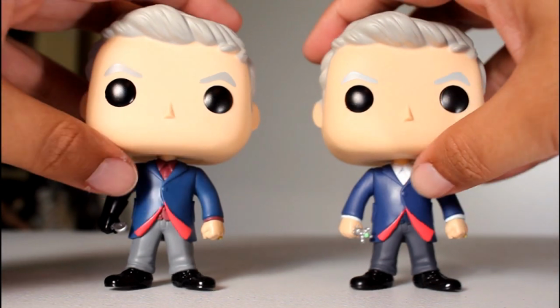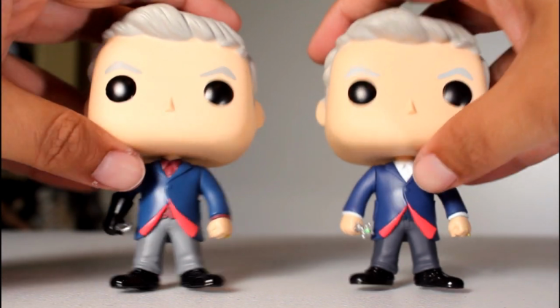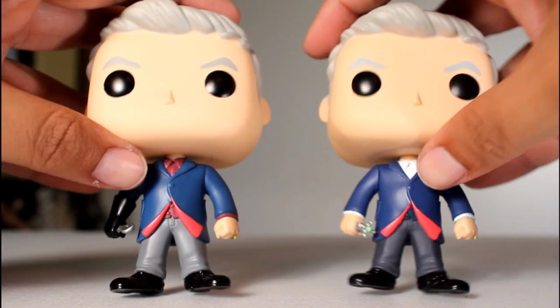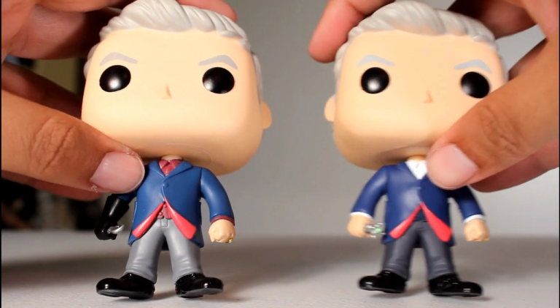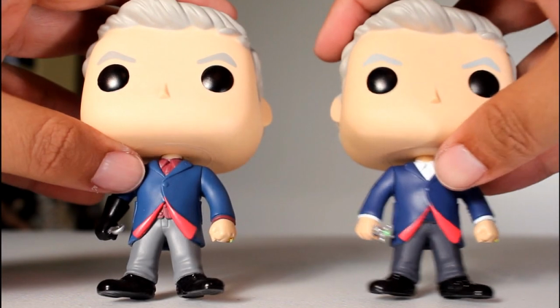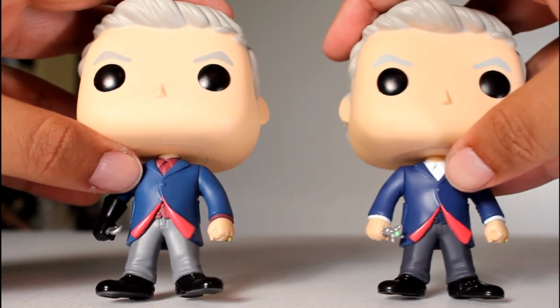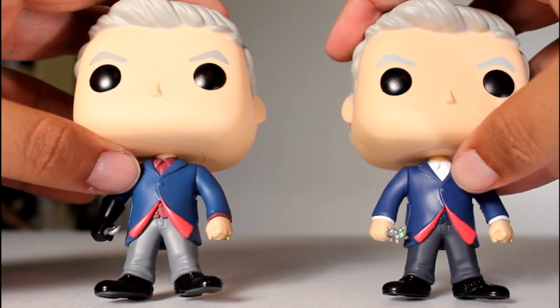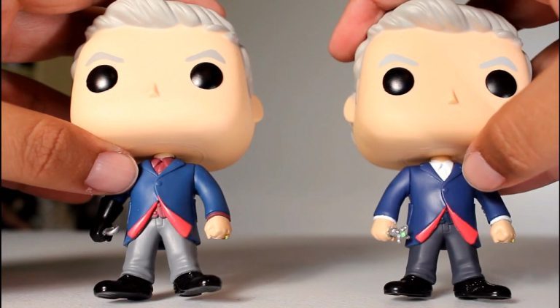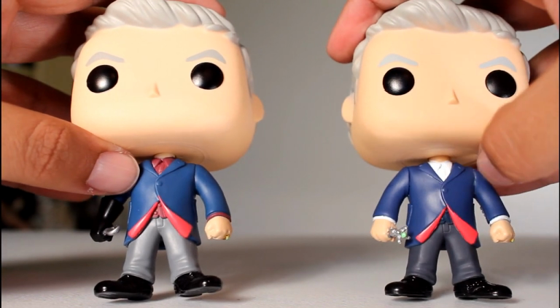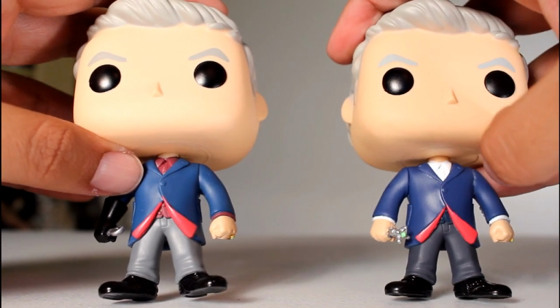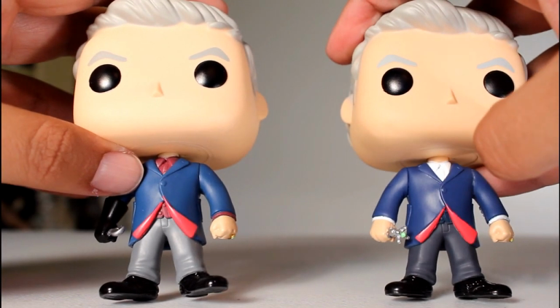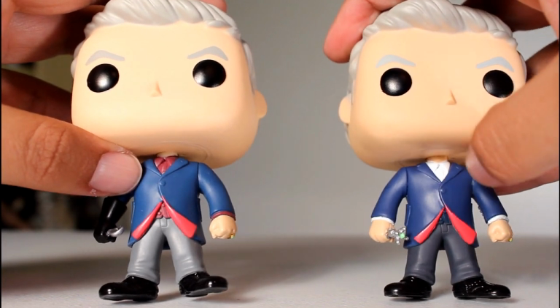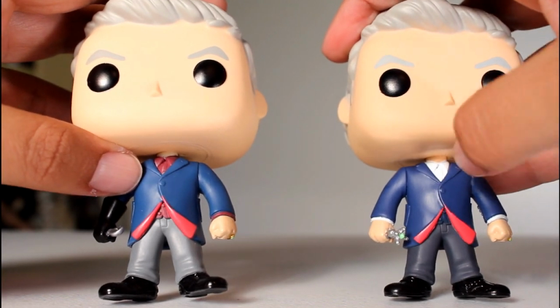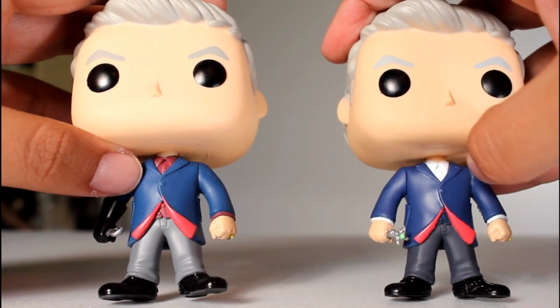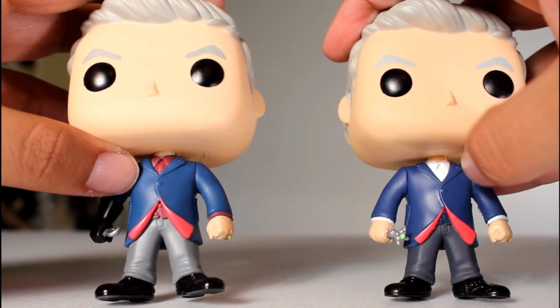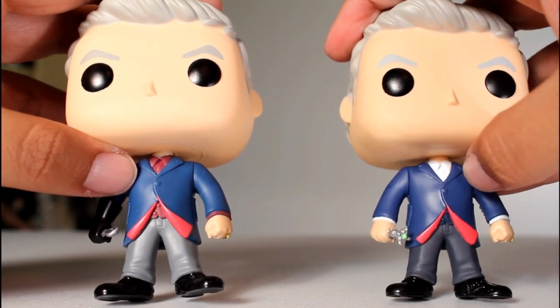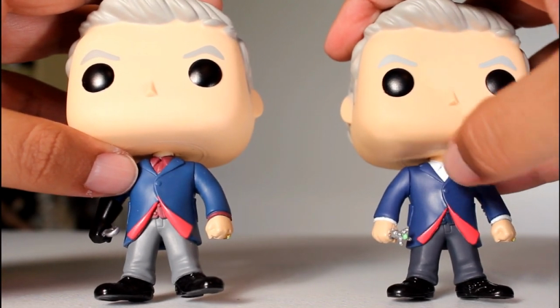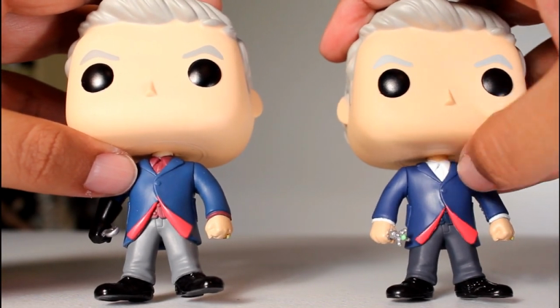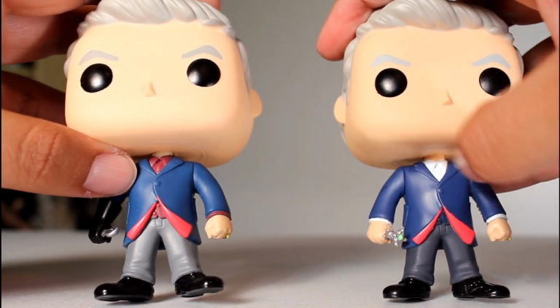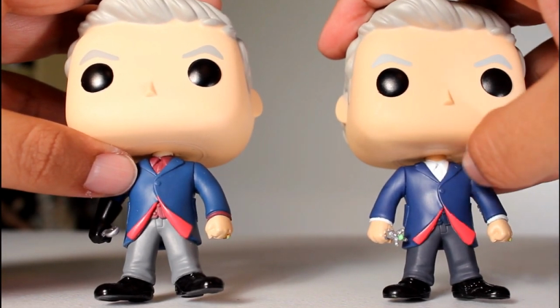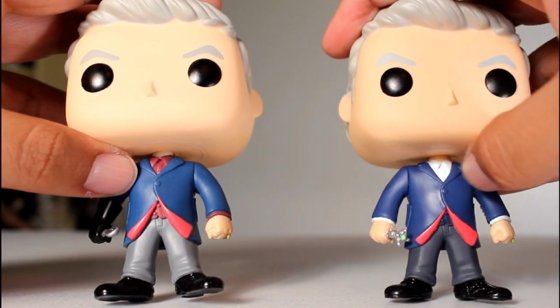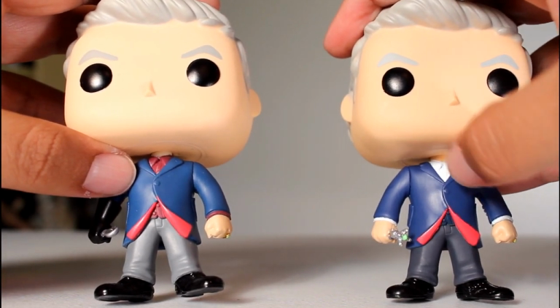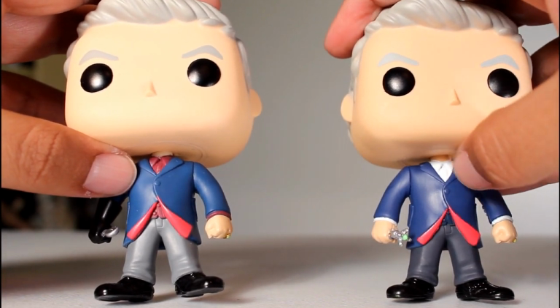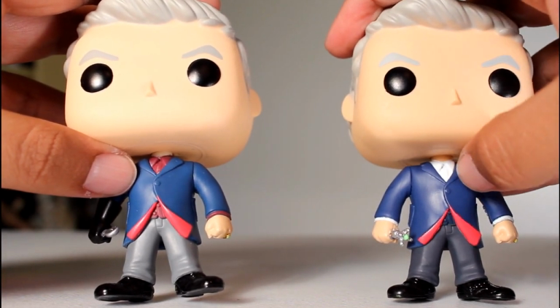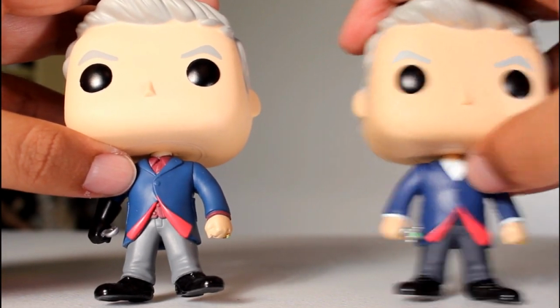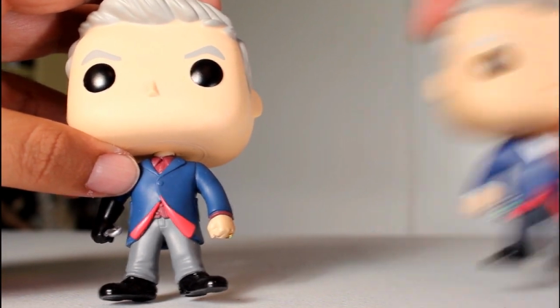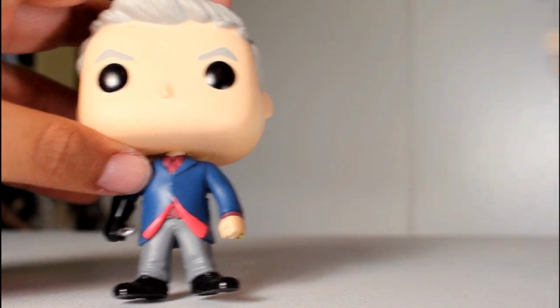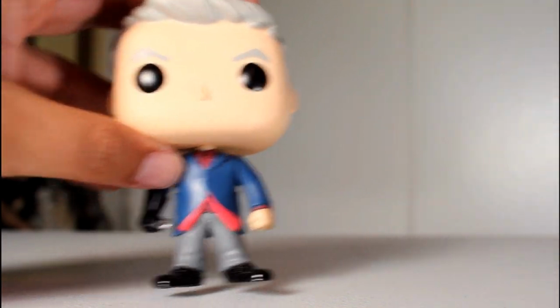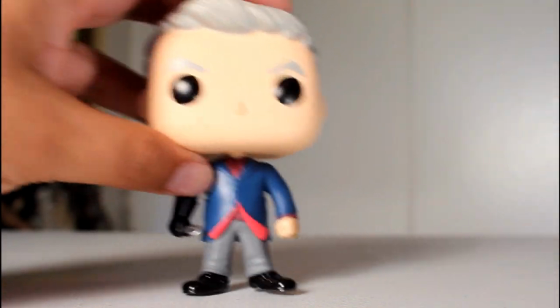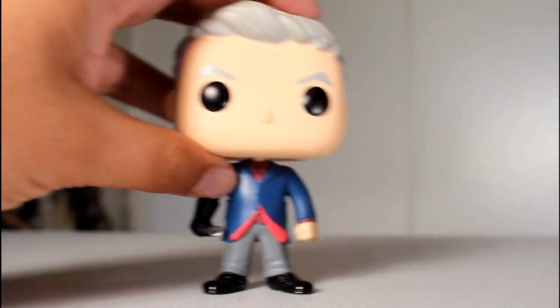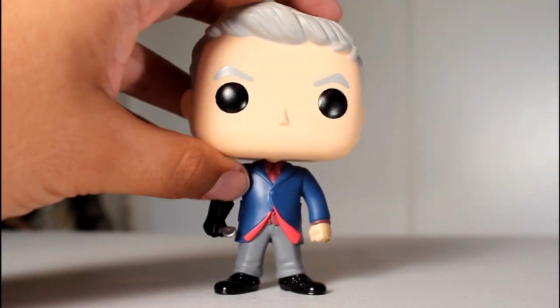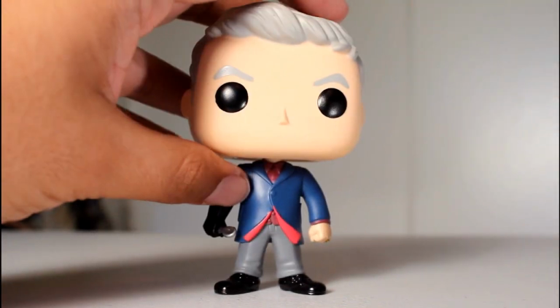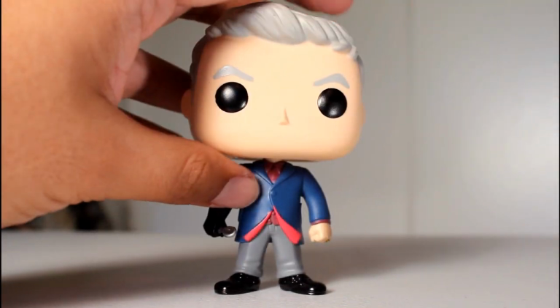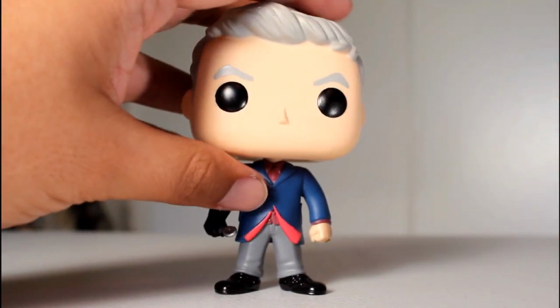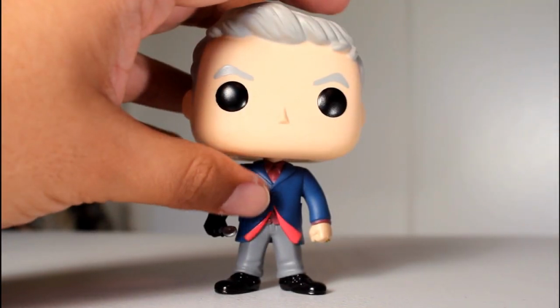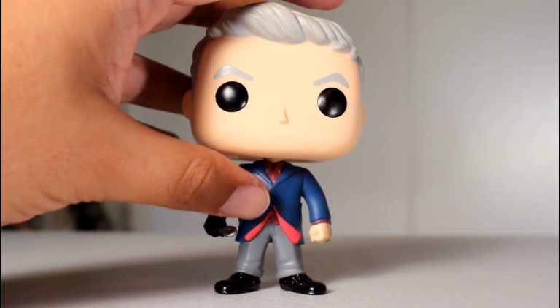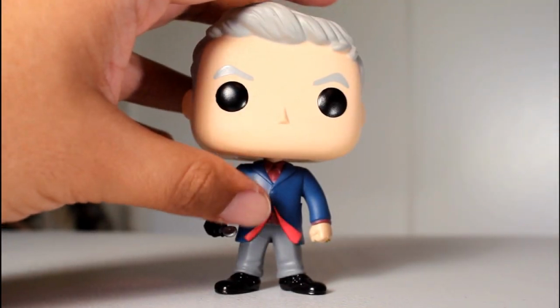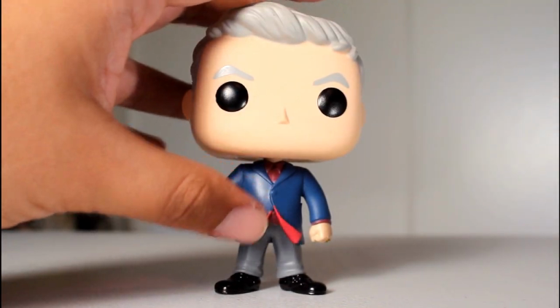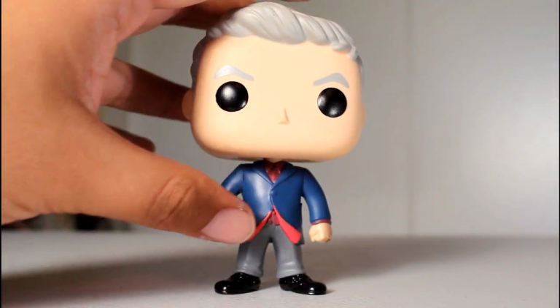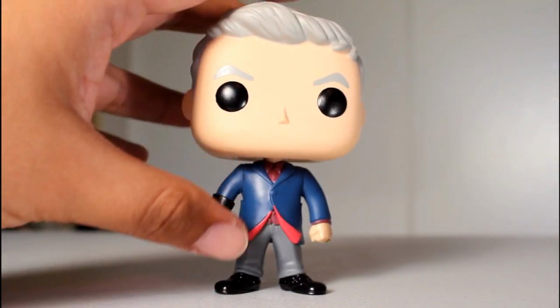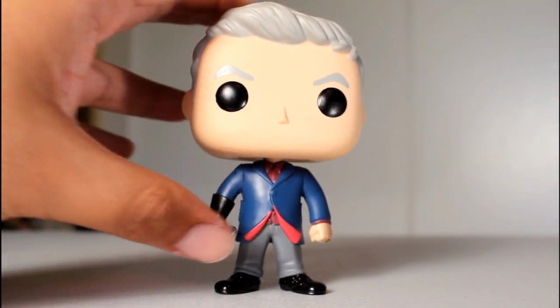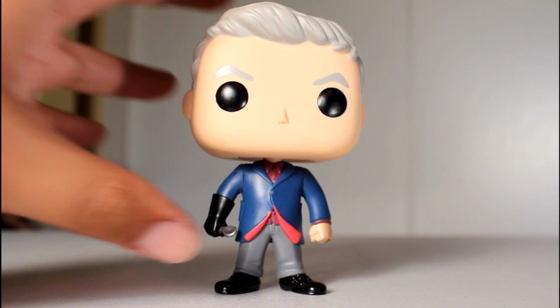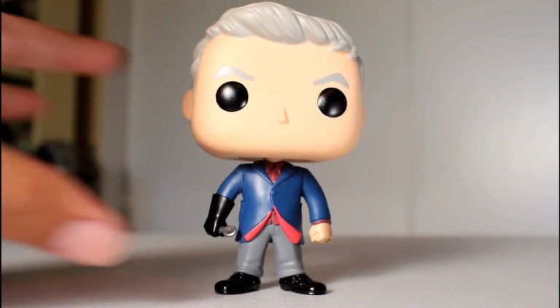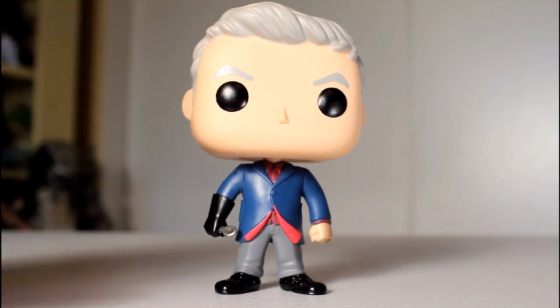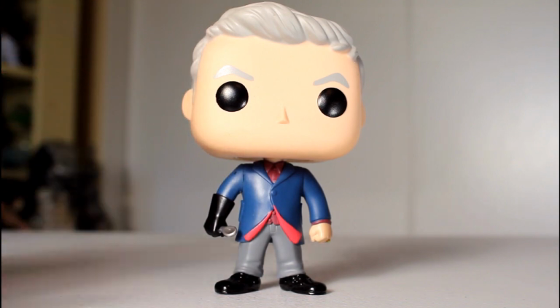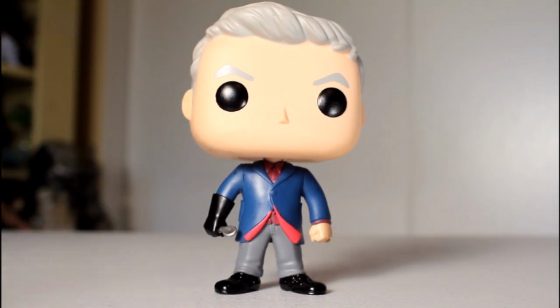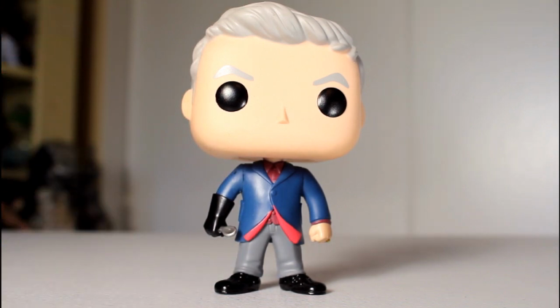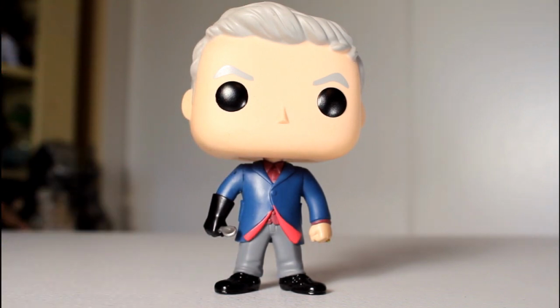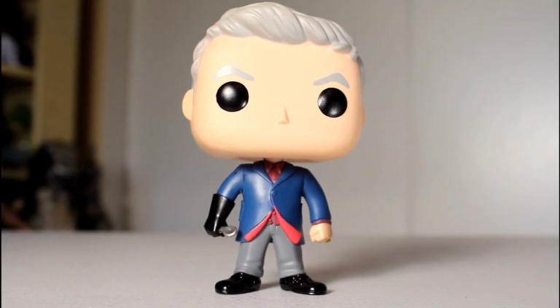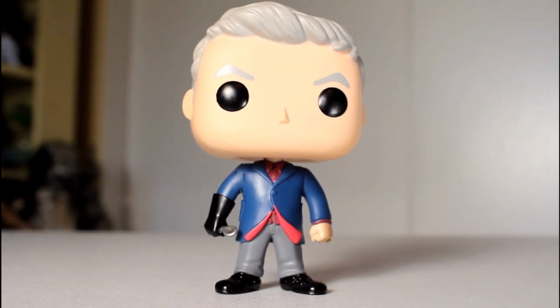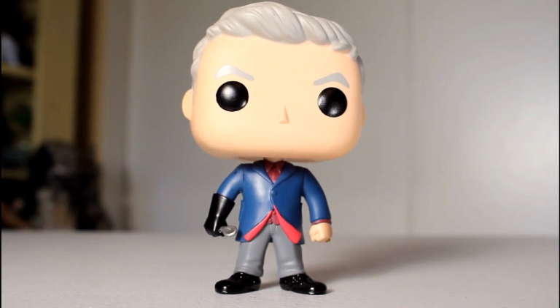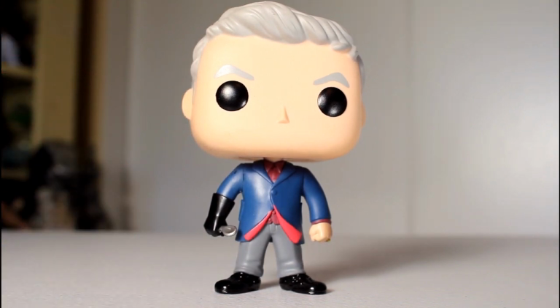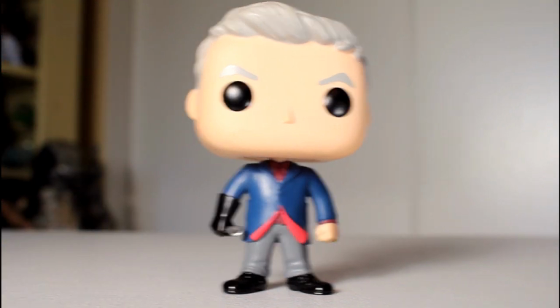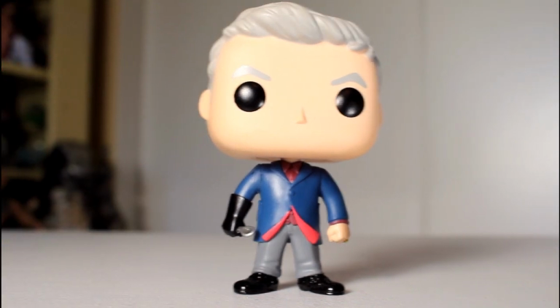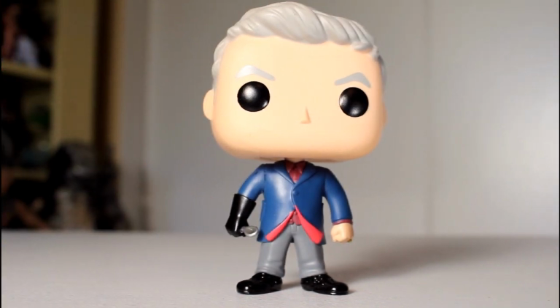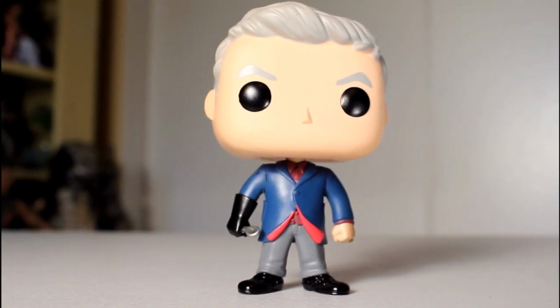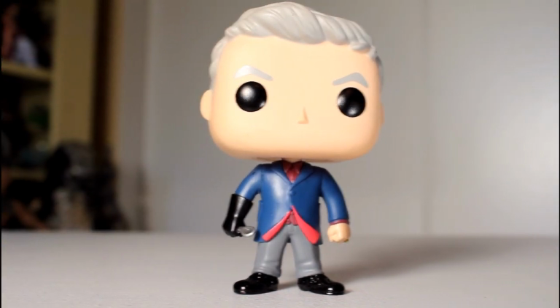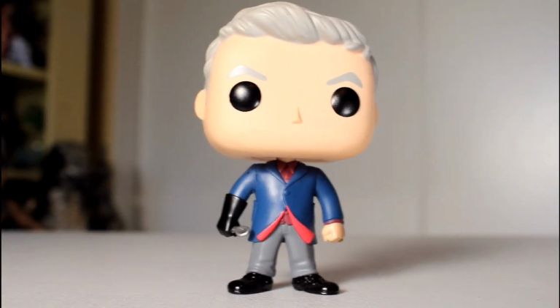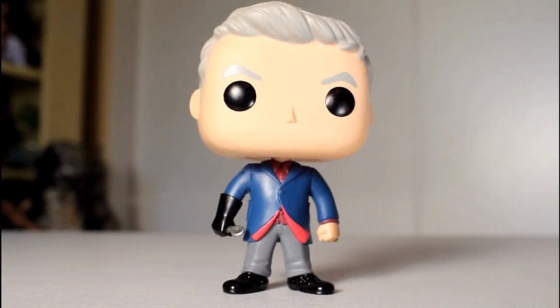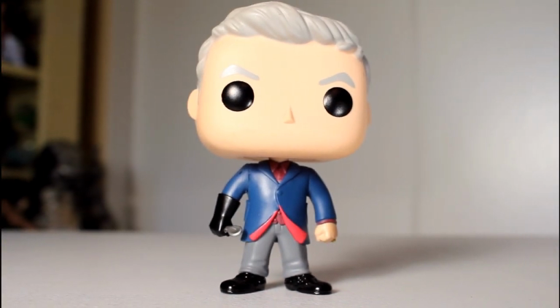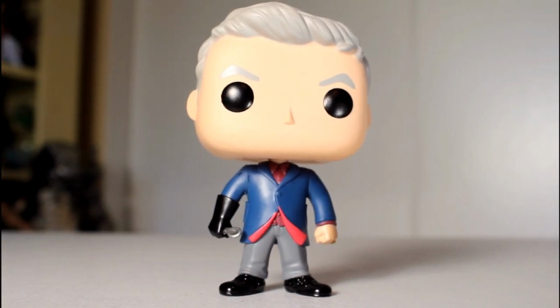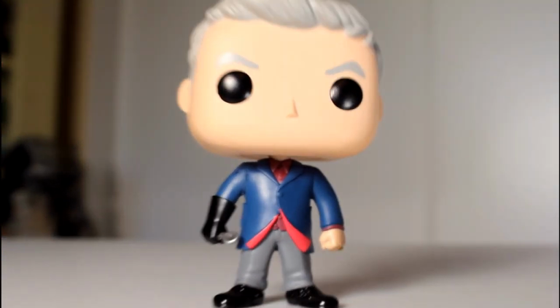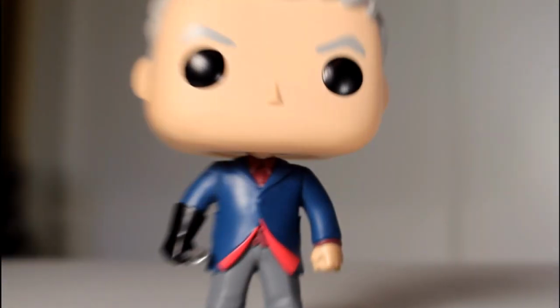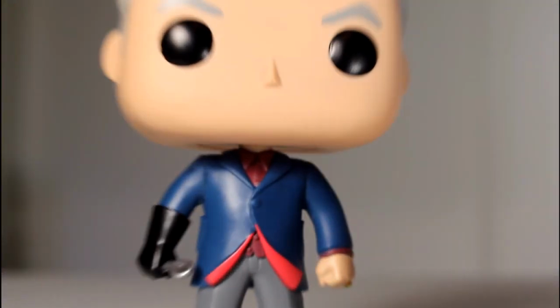He comes with a purple shirt instead of the previous one's white shirt, and I like that they're getting very episode specific because he does wear a purple shirt in that episode.